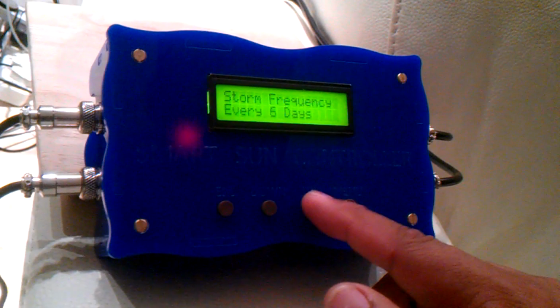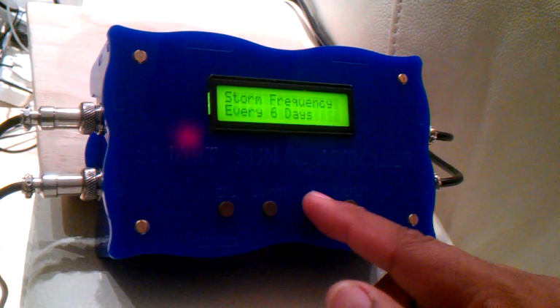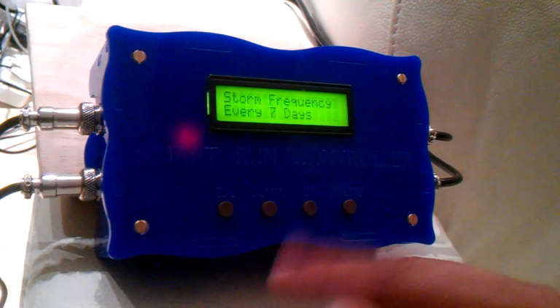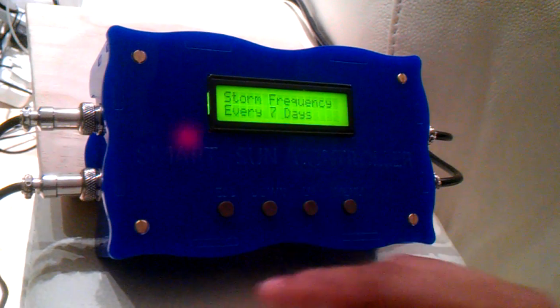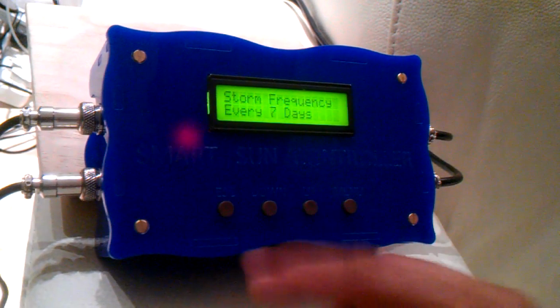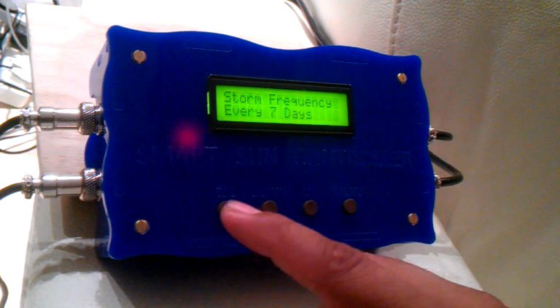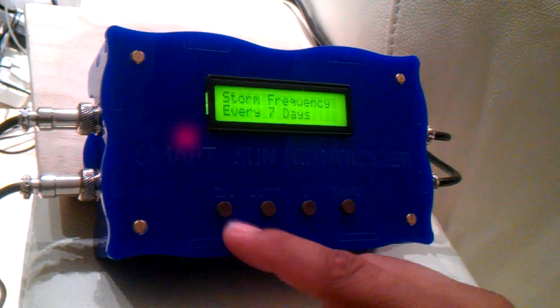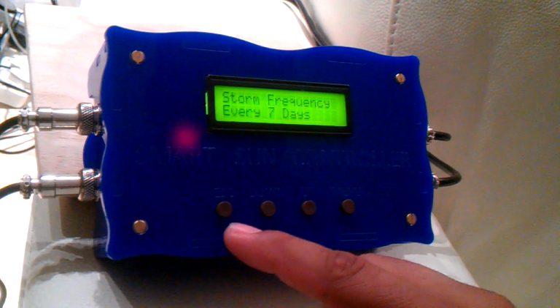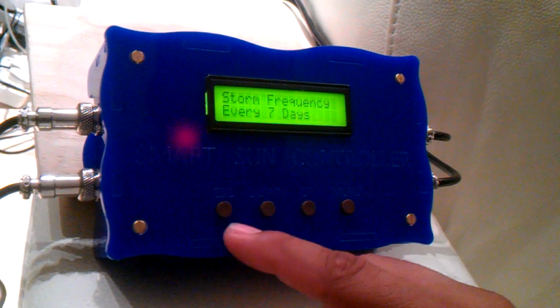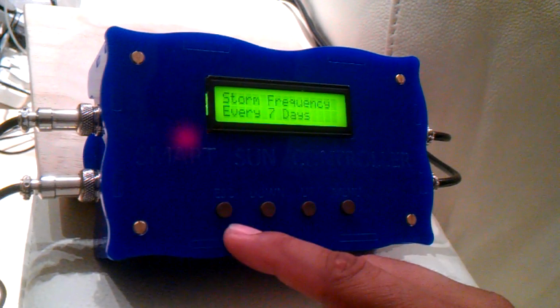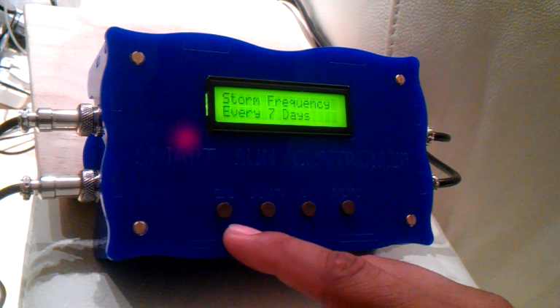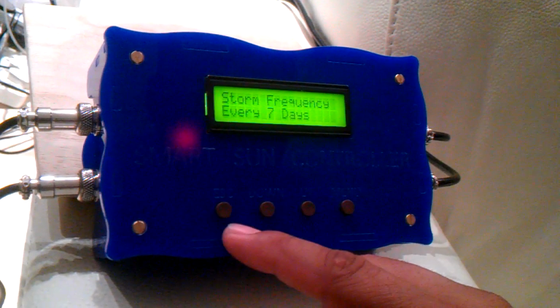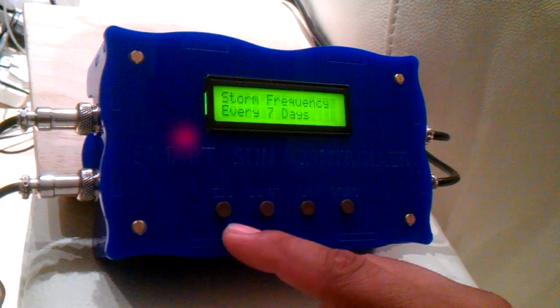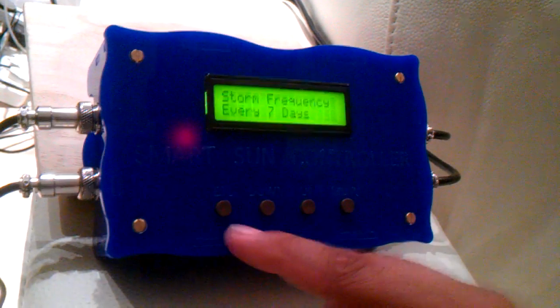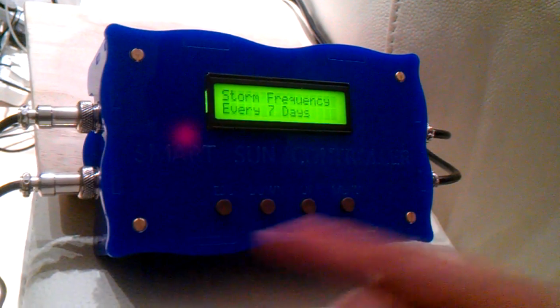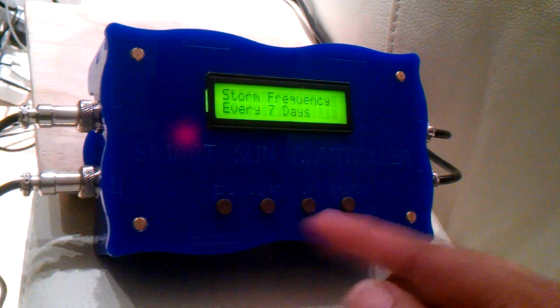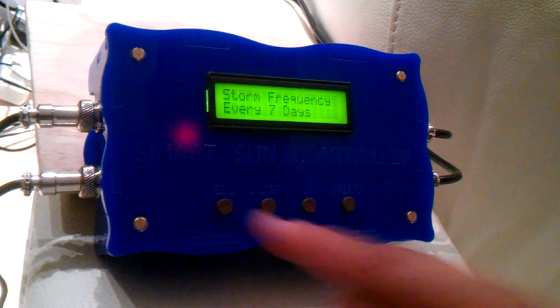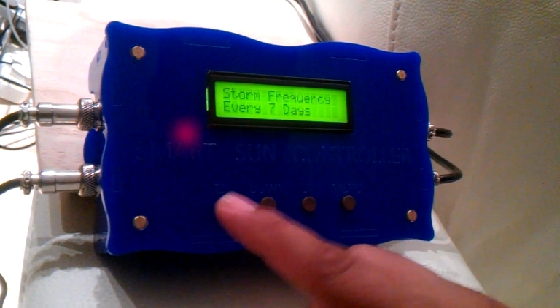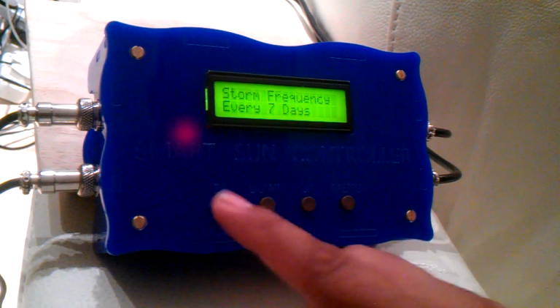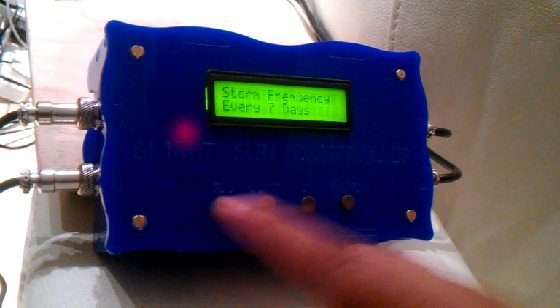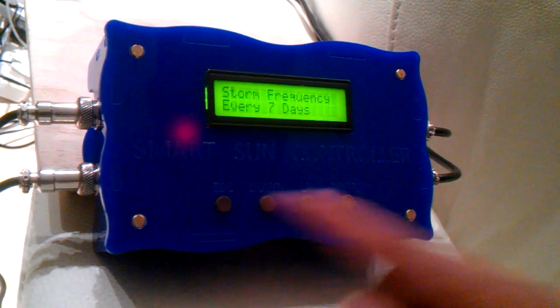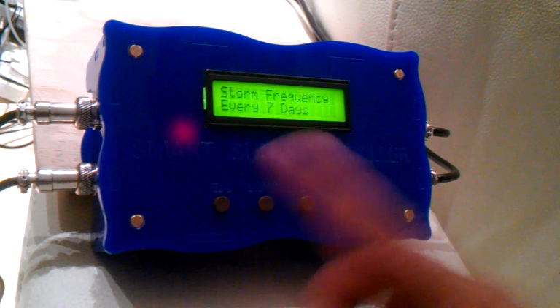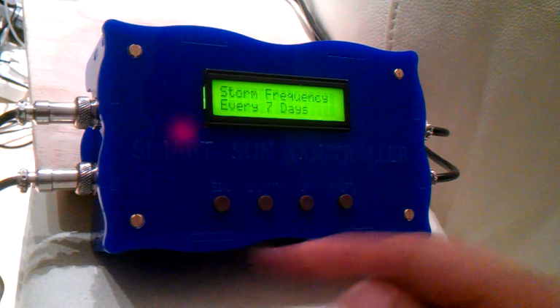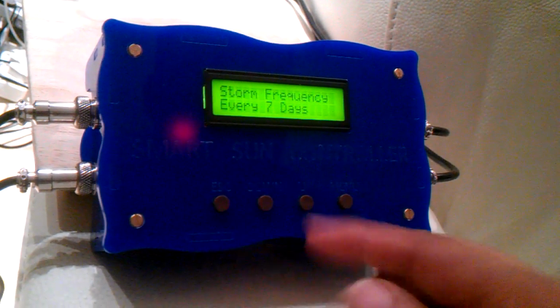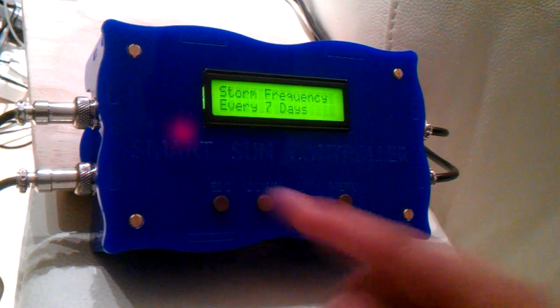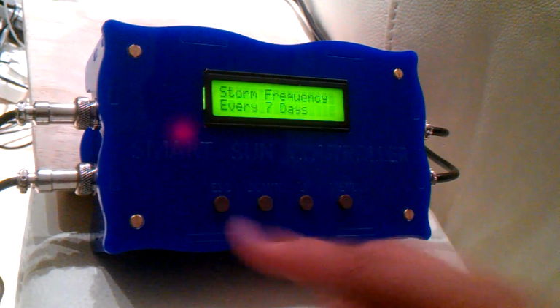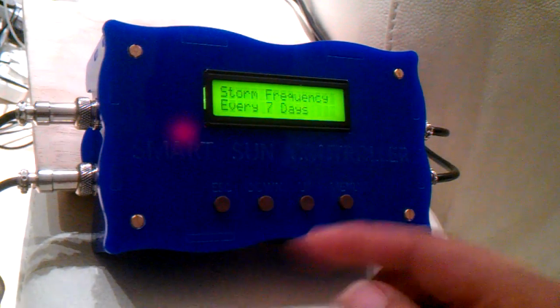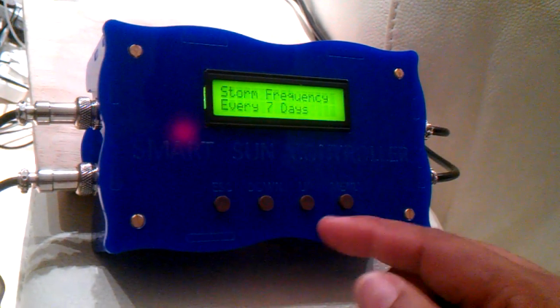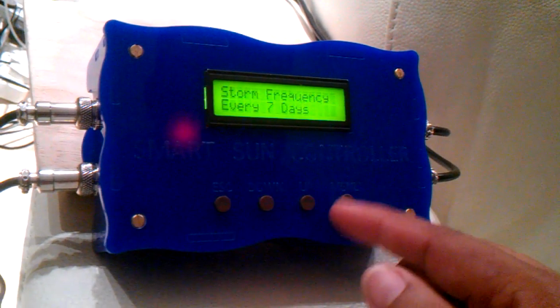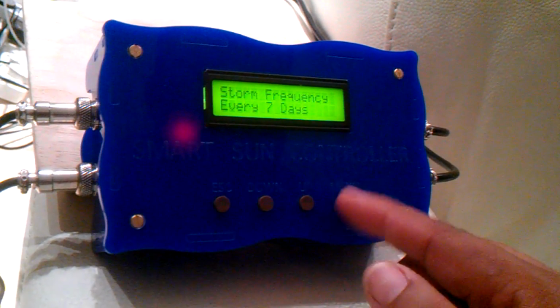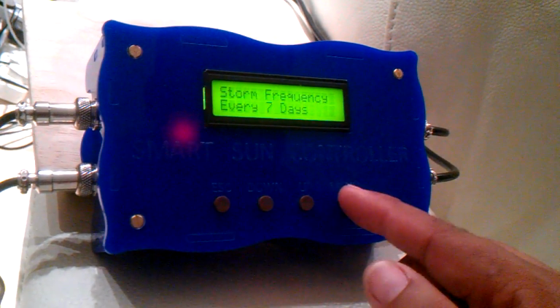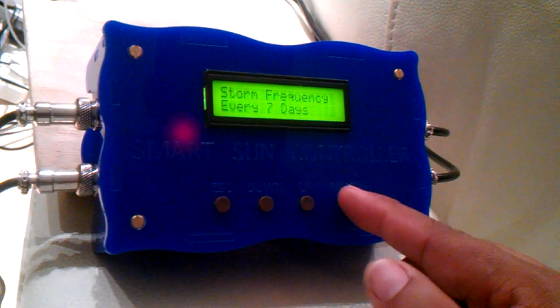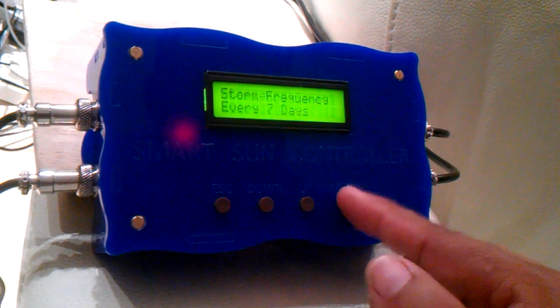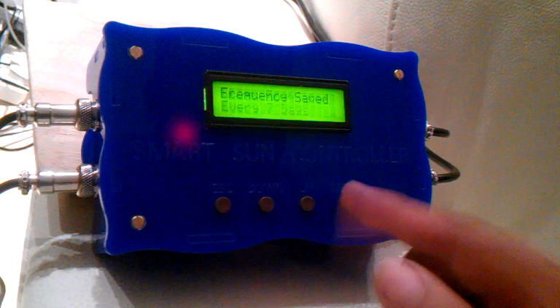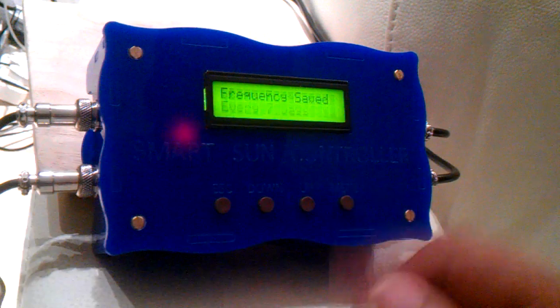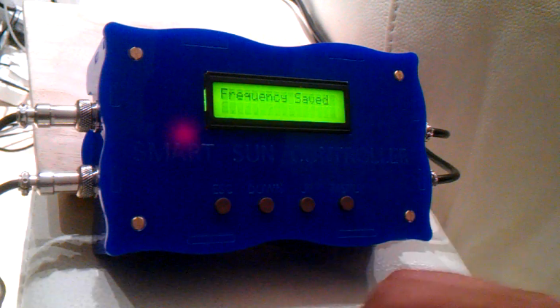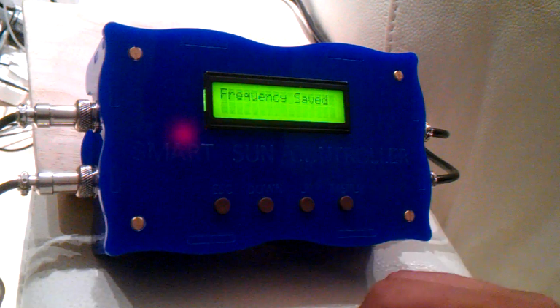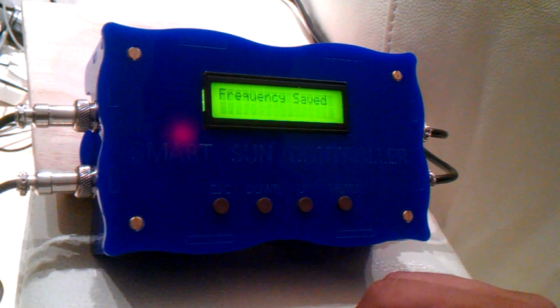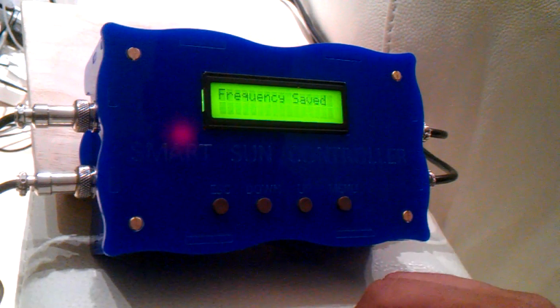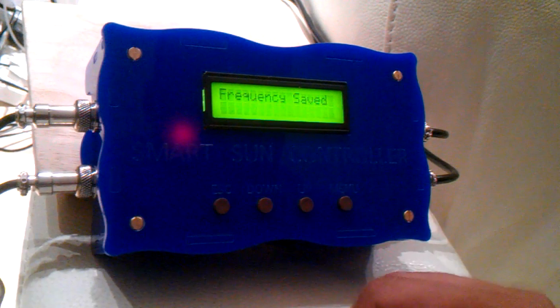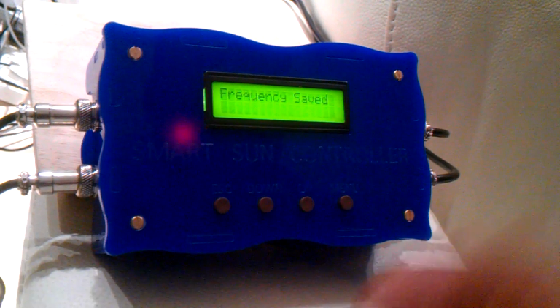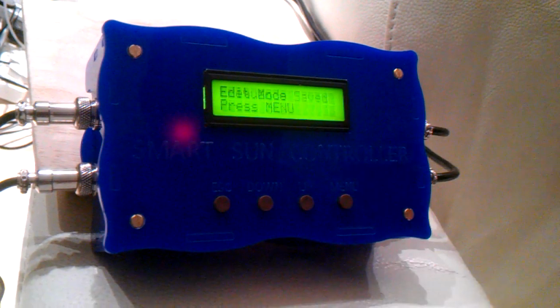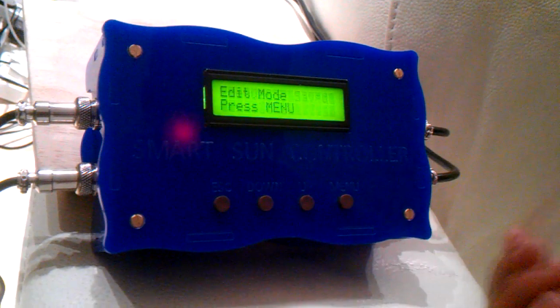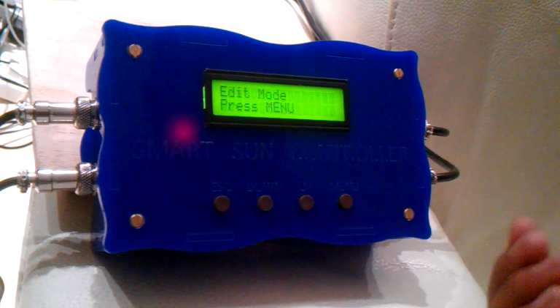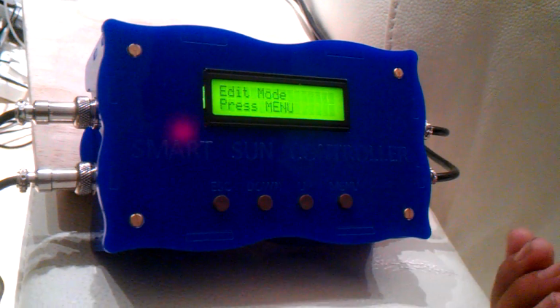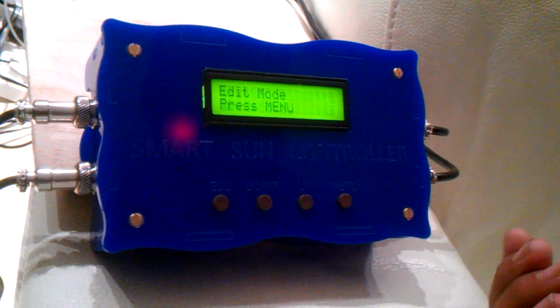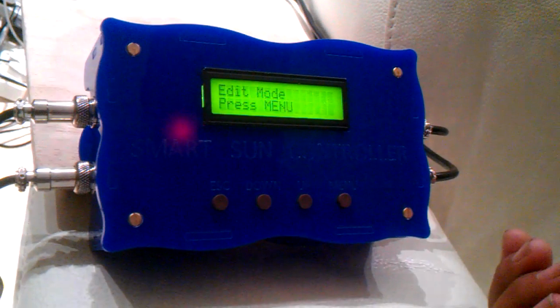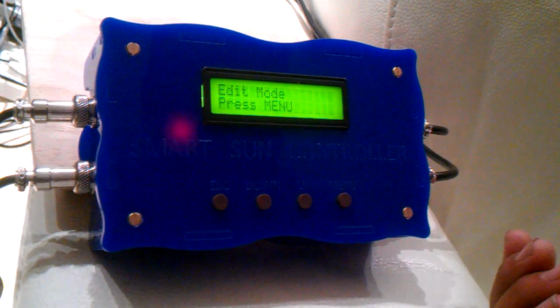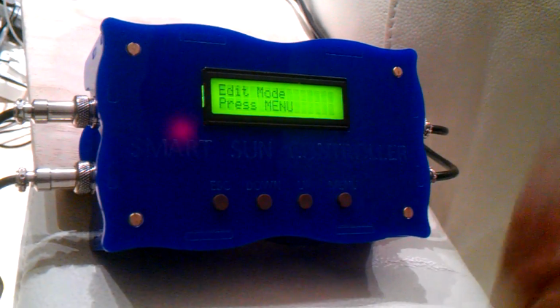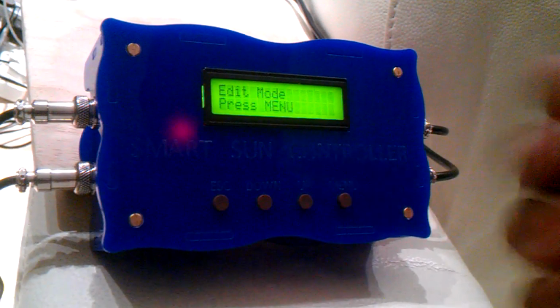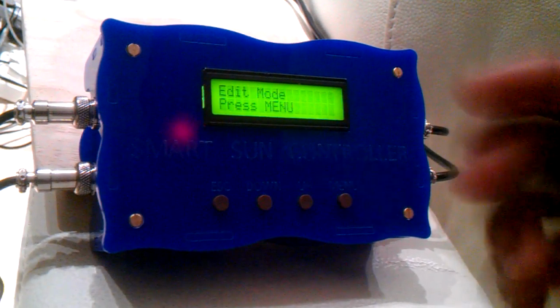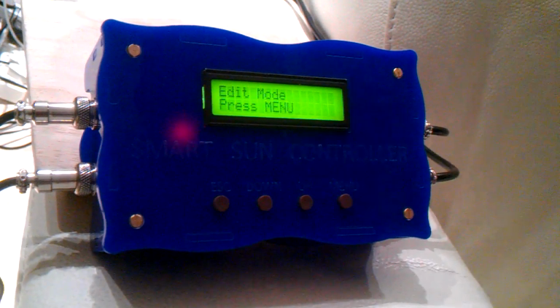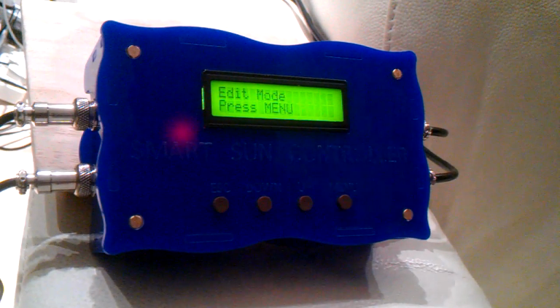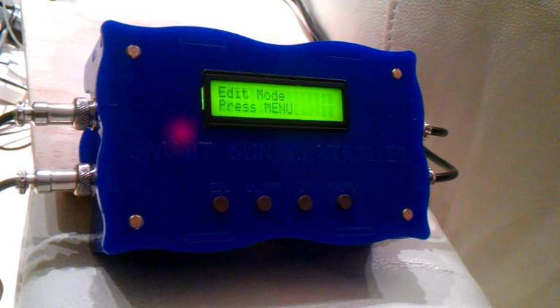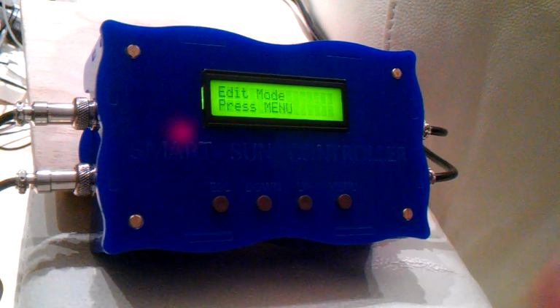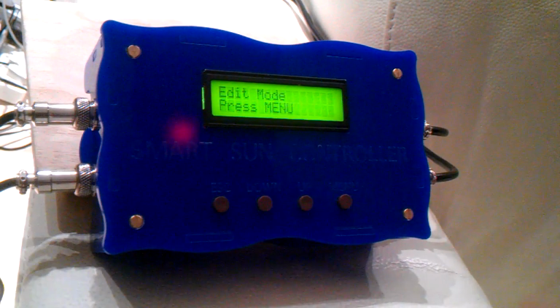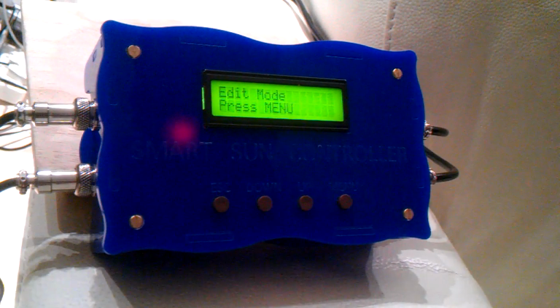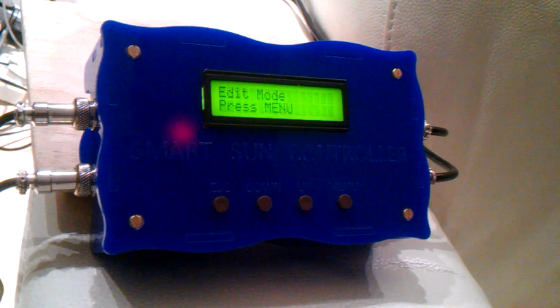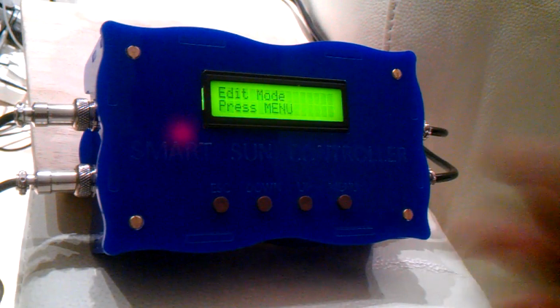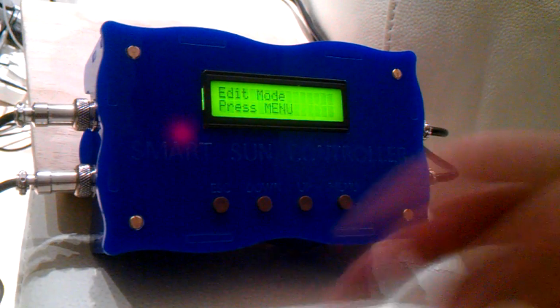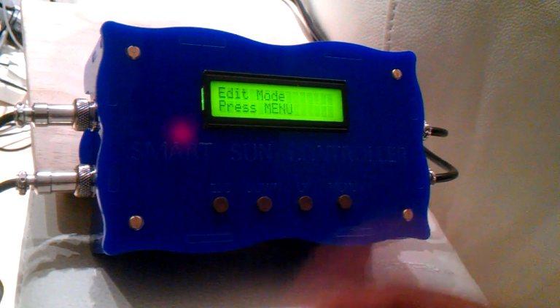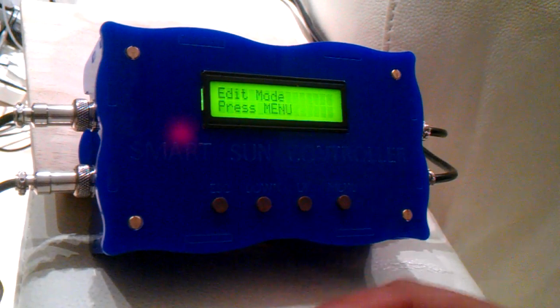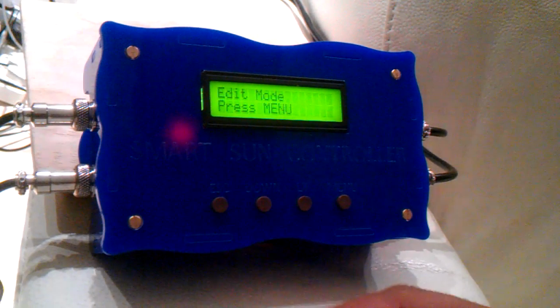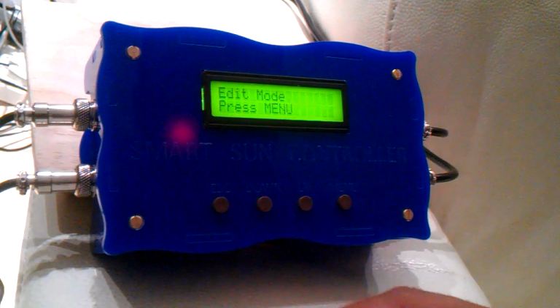Very easy to understand. We set it to every second day and your frequency is saved. And that's your storm function set.